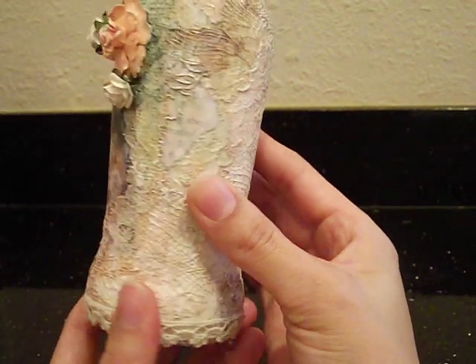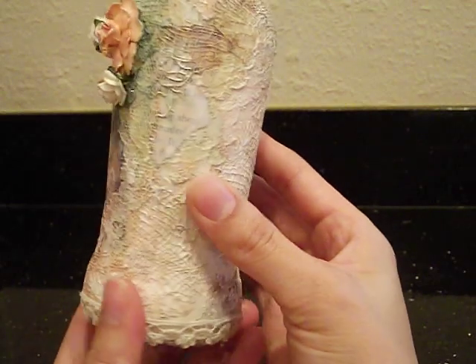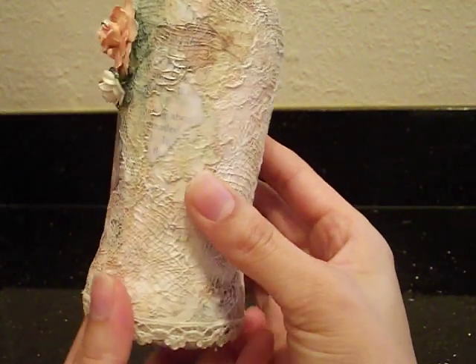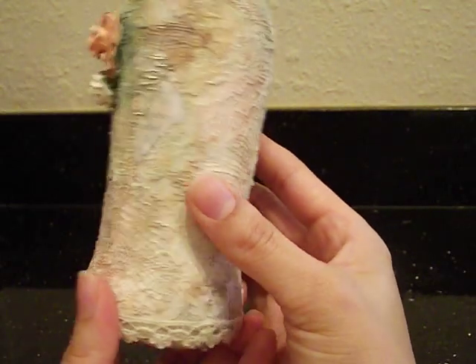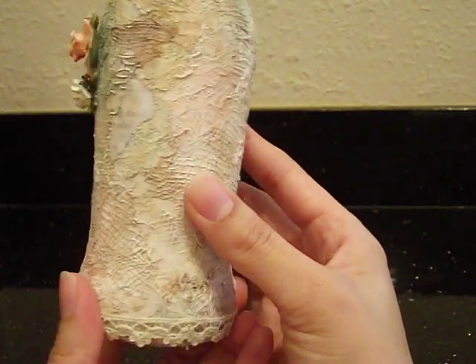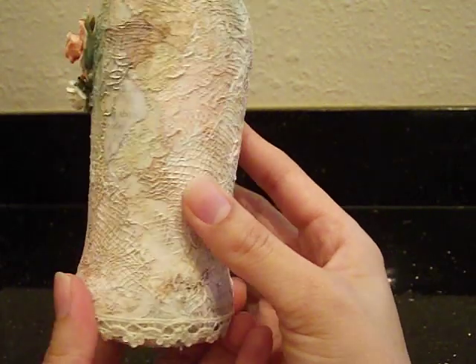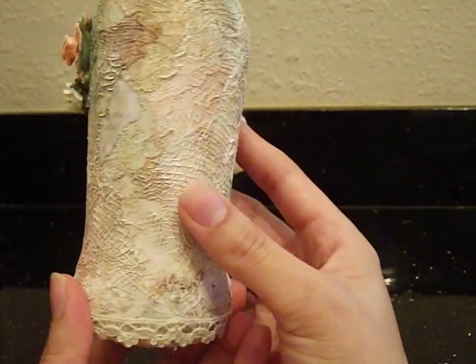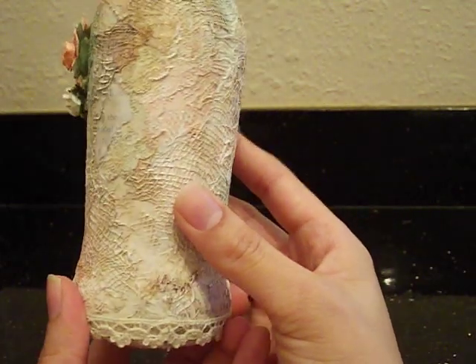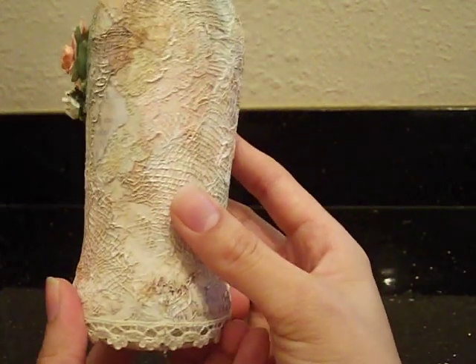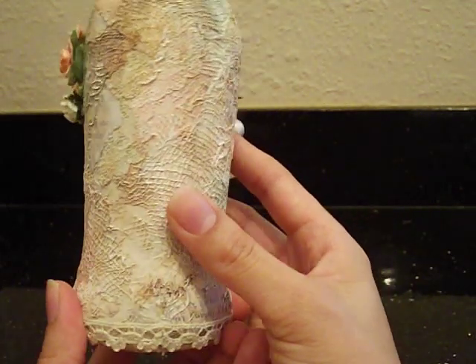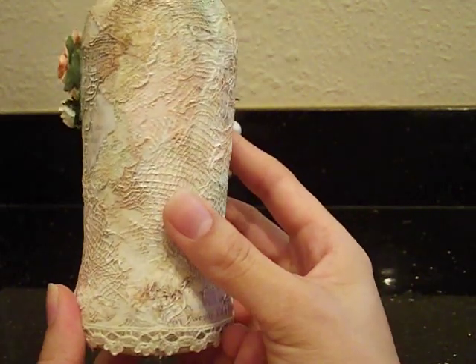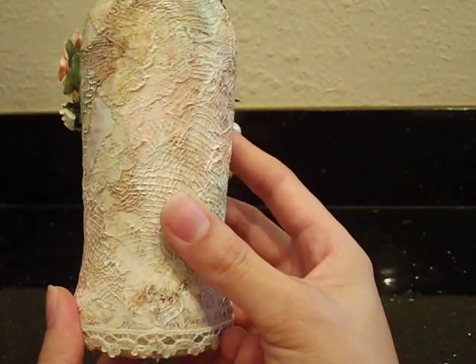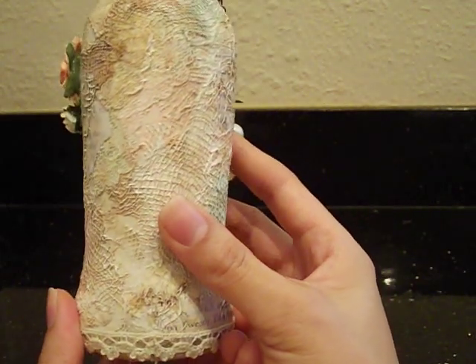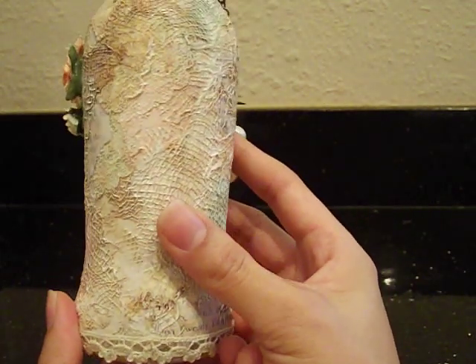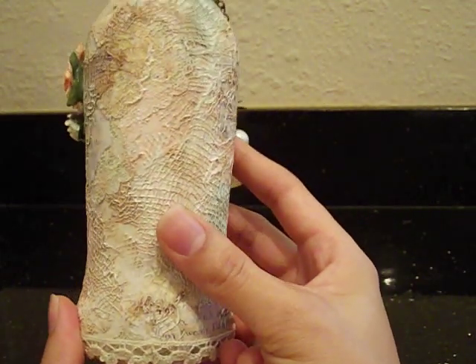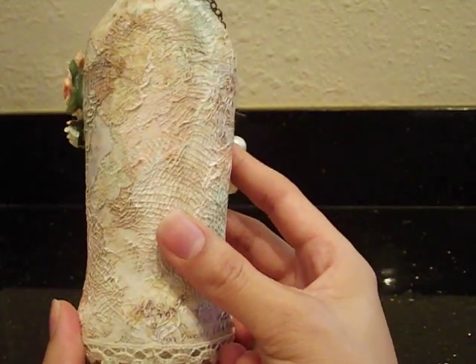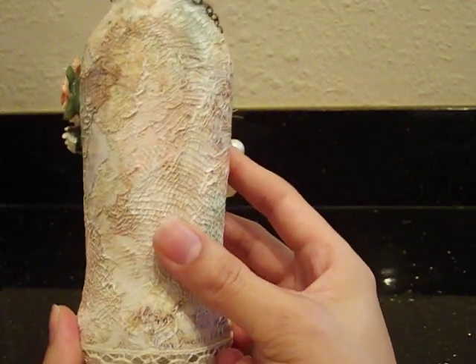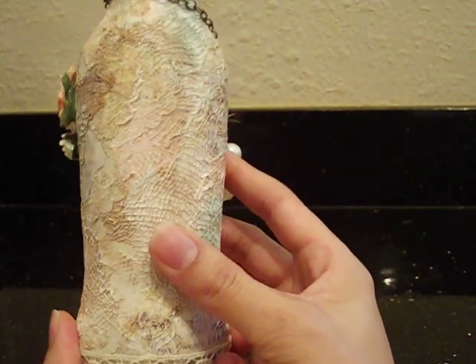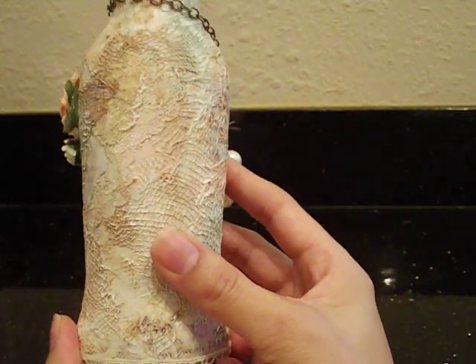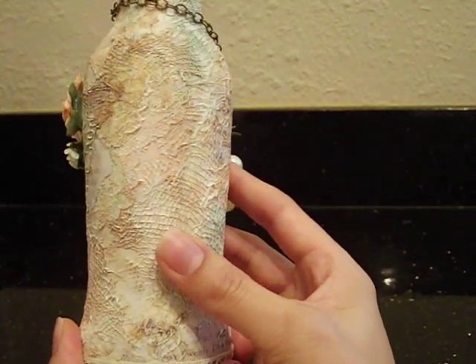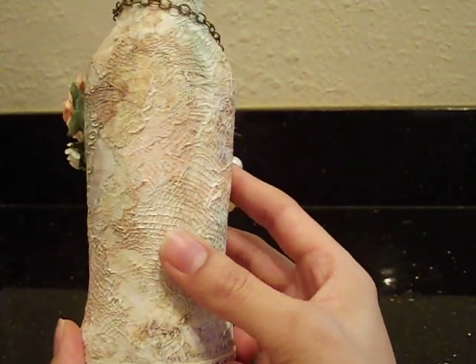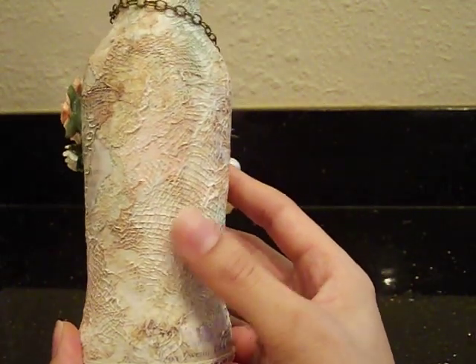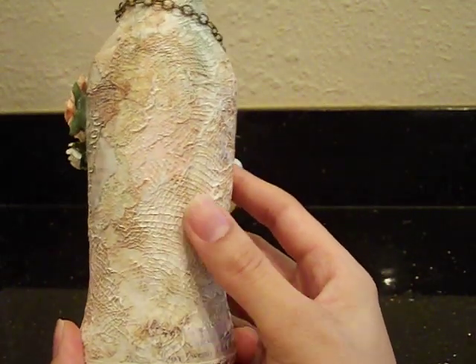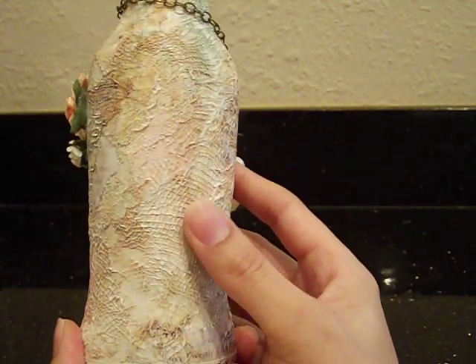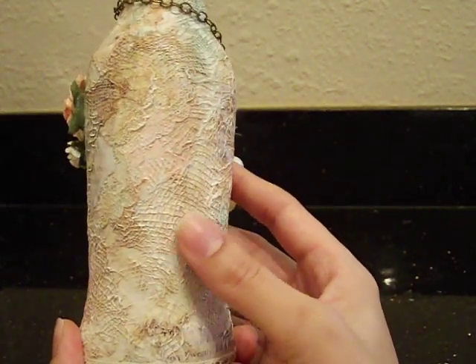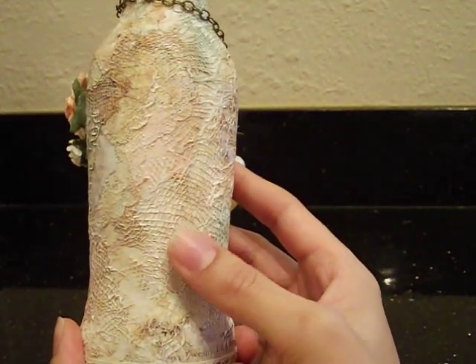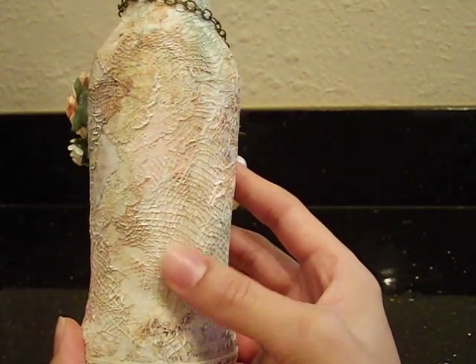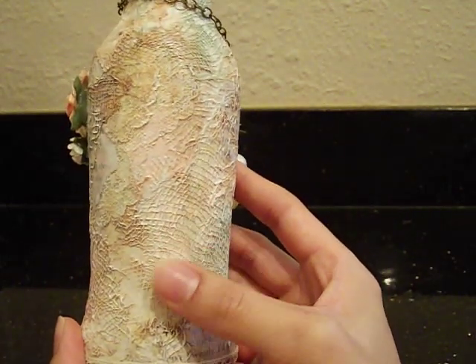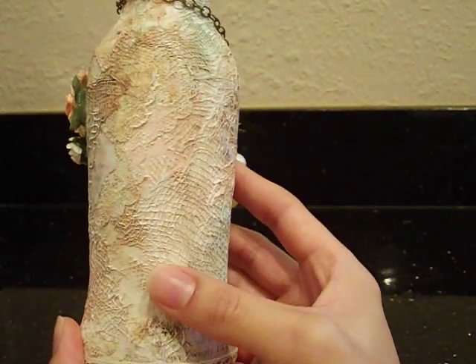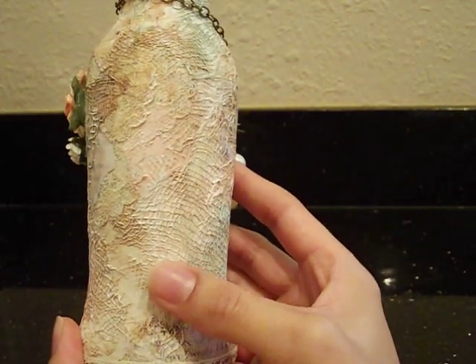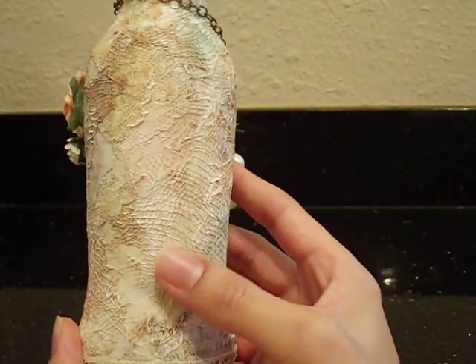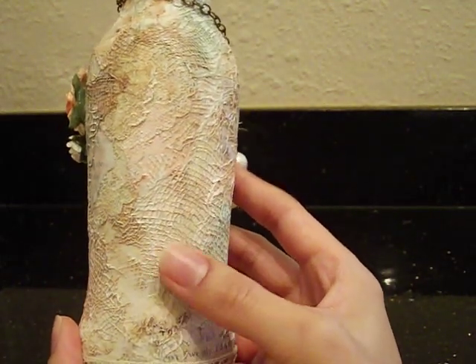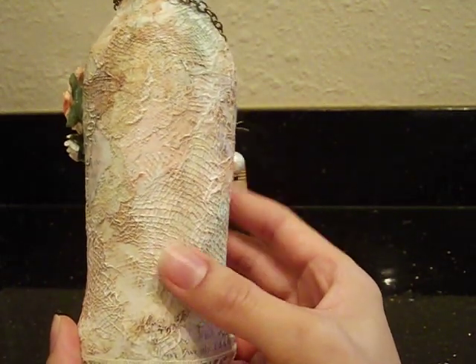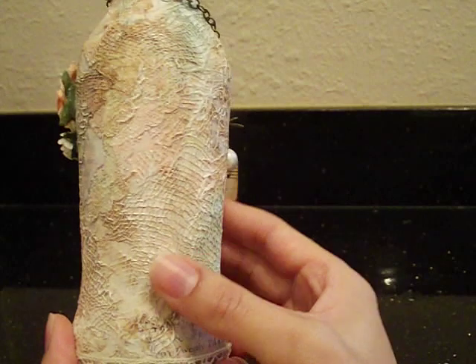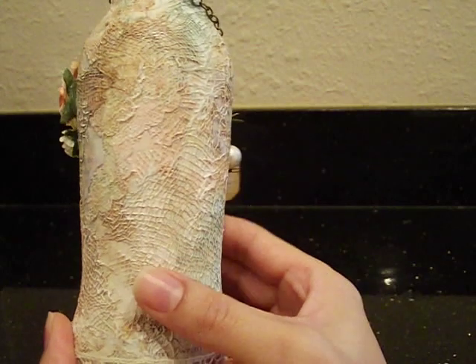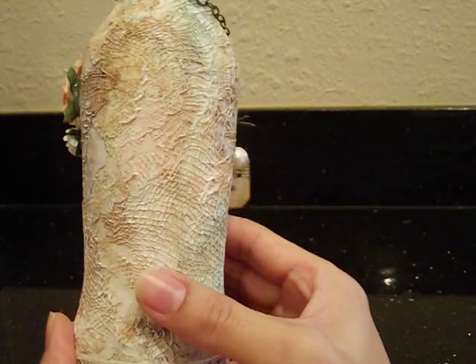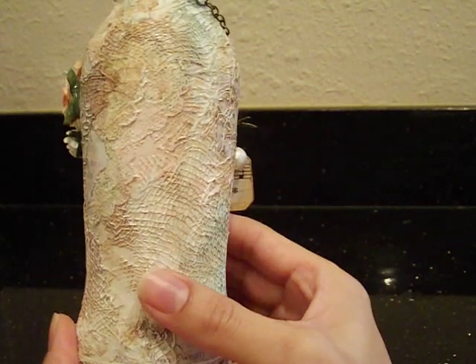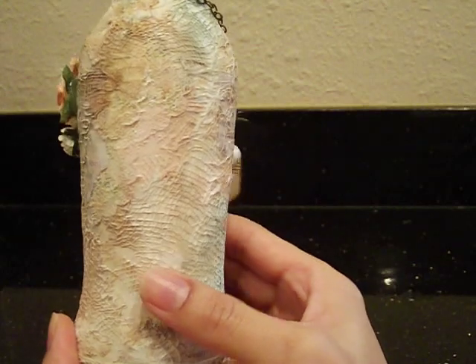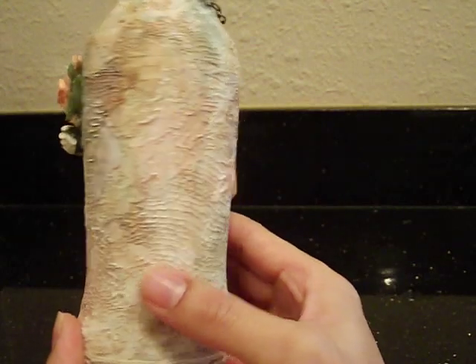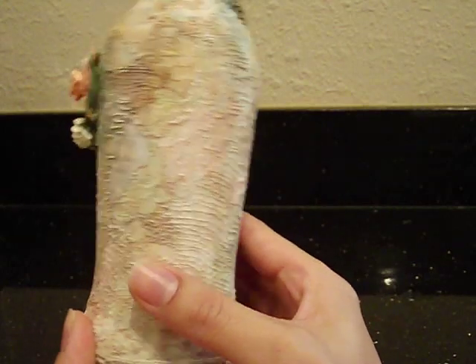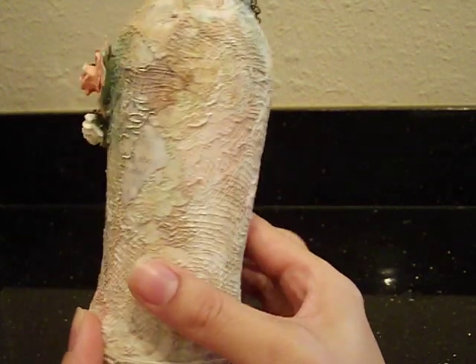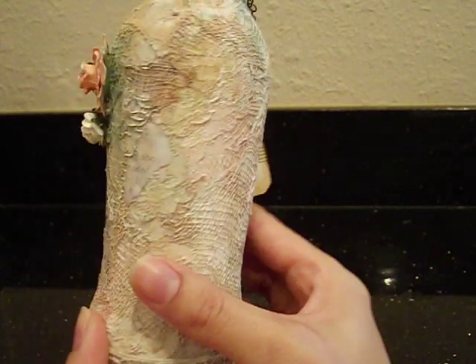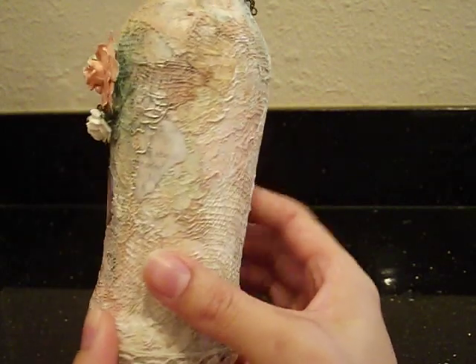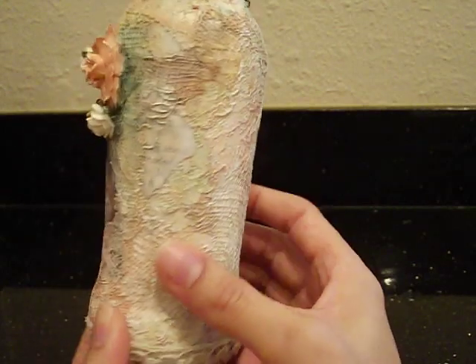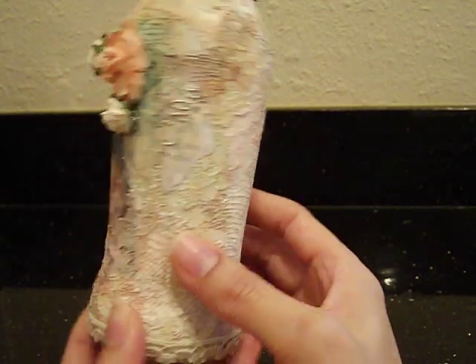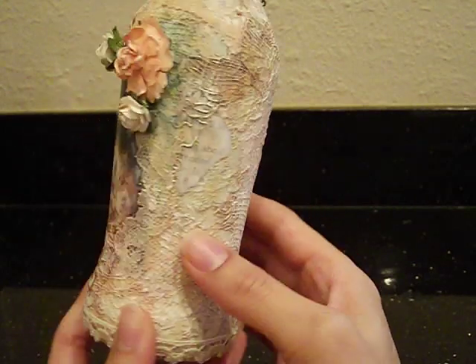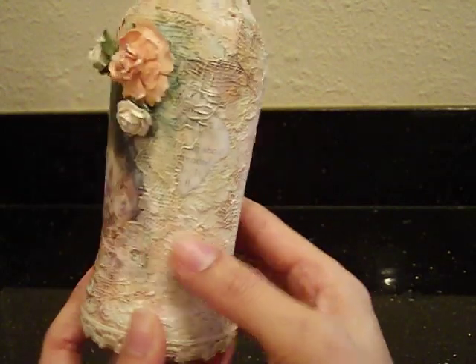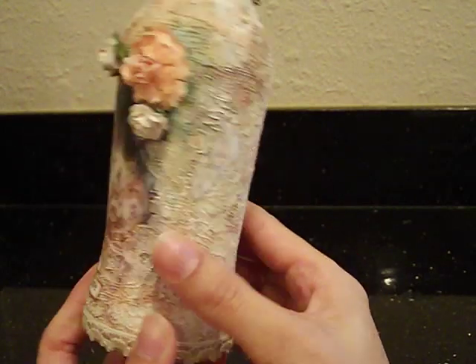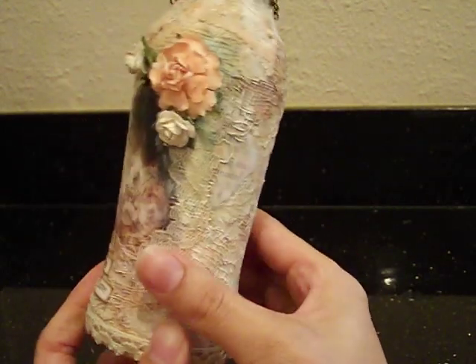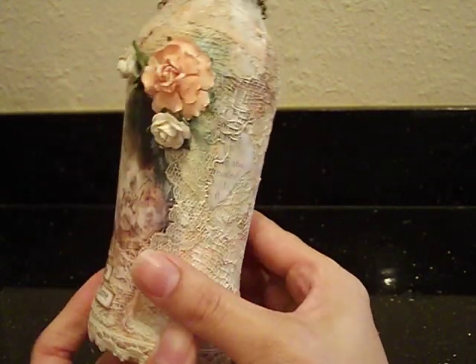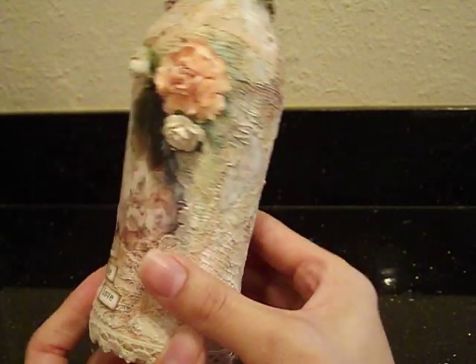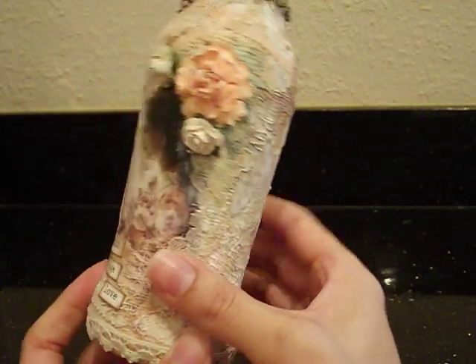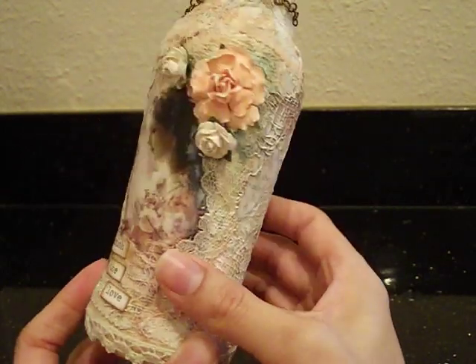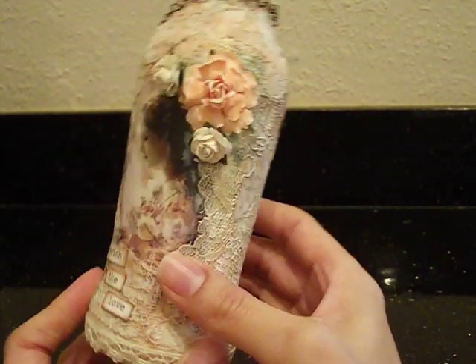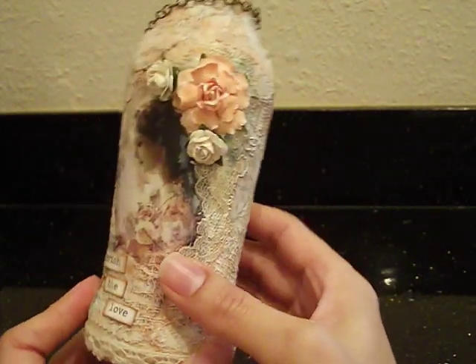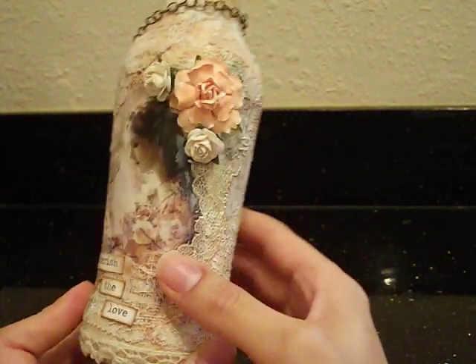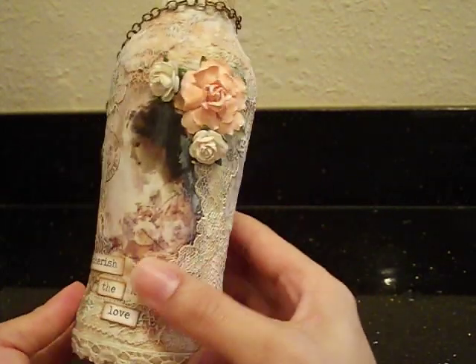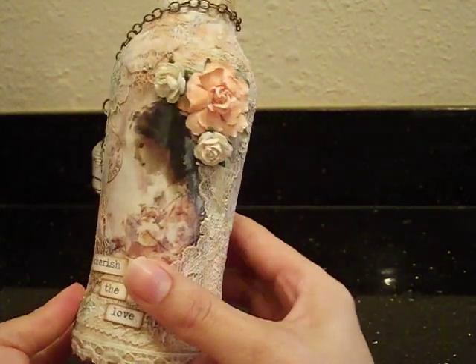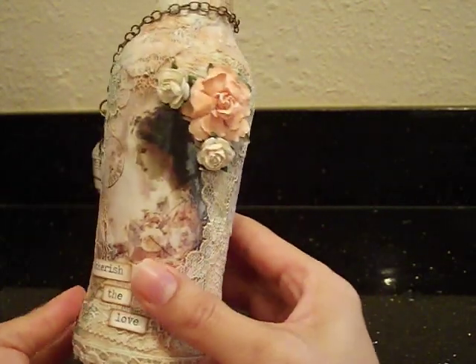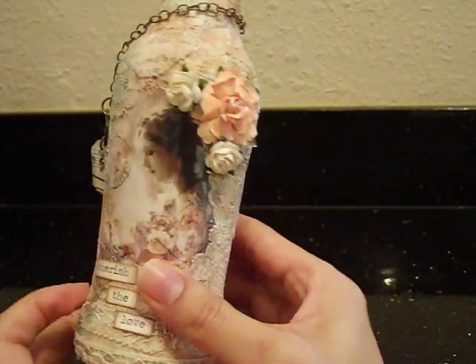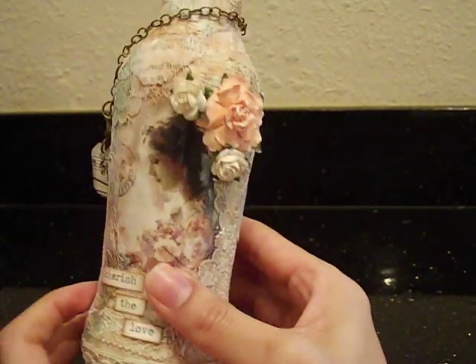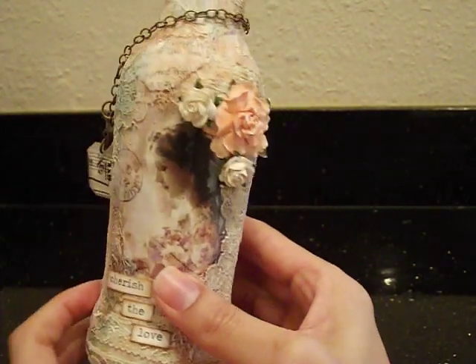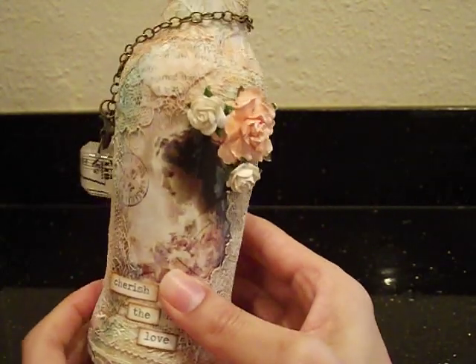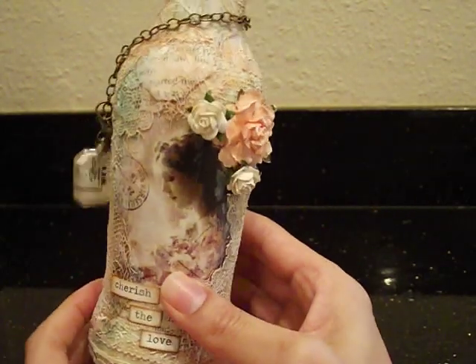Very nice. Look at all this texture — it's so pretty. I like it. I don't know if it's weird or not, but I really like it.